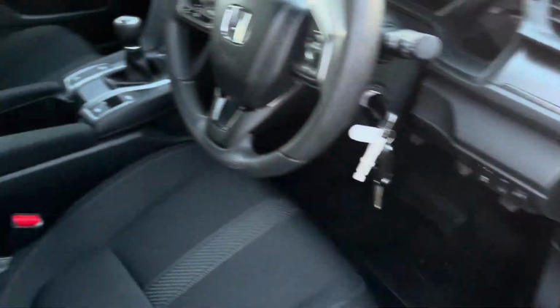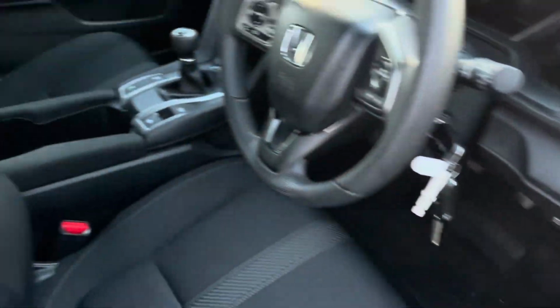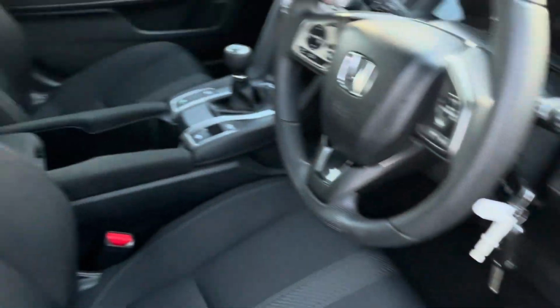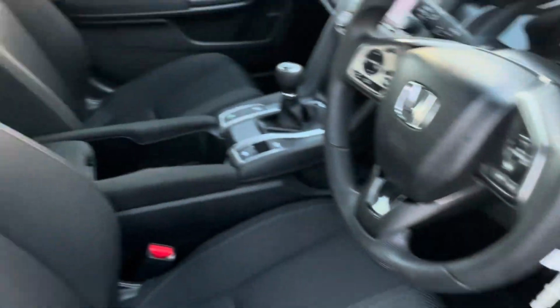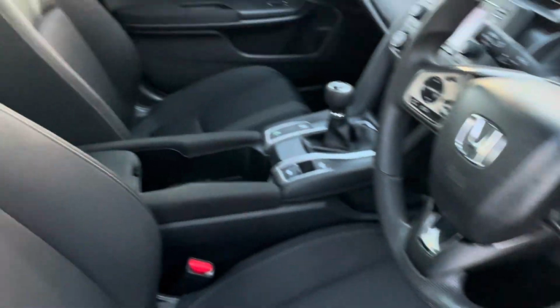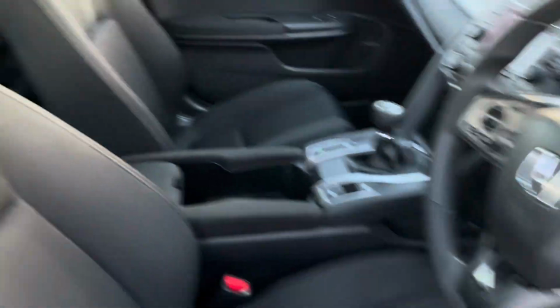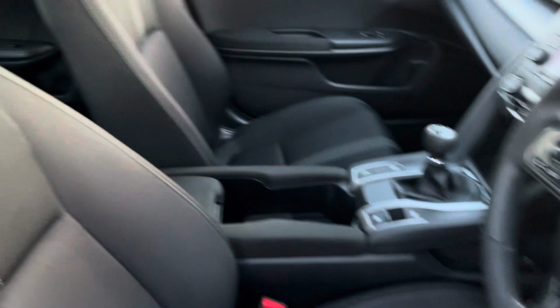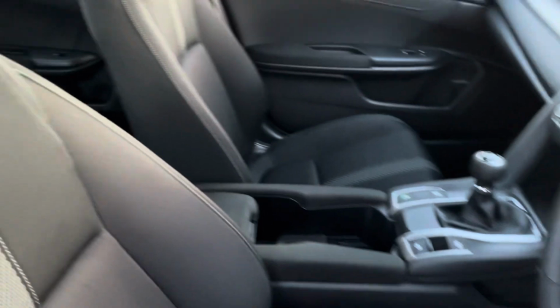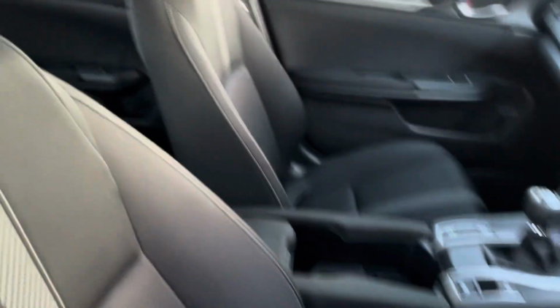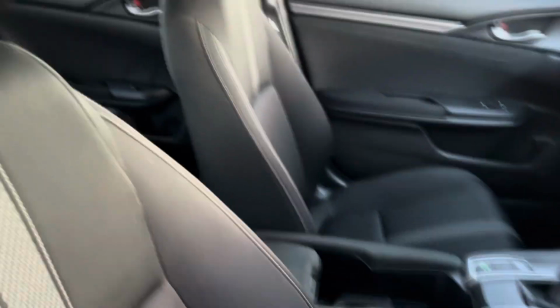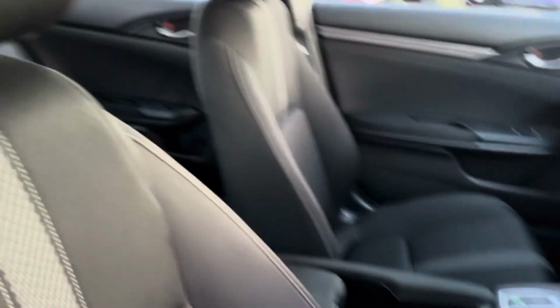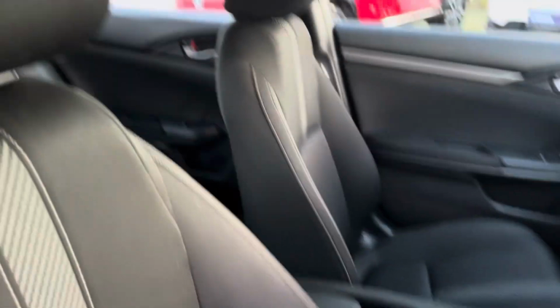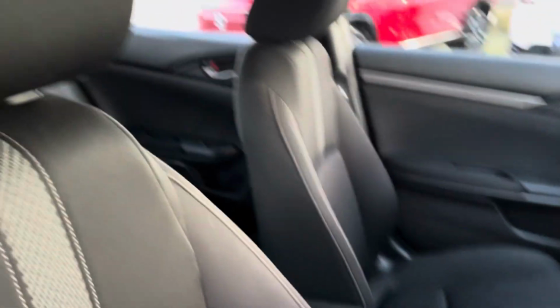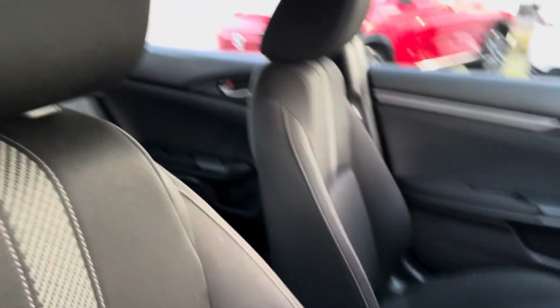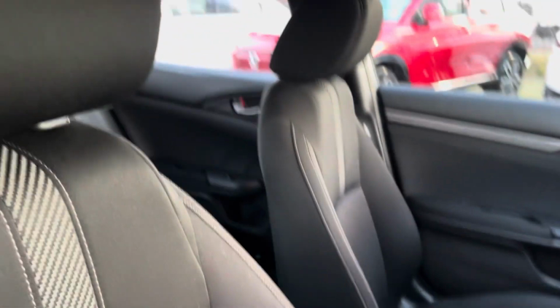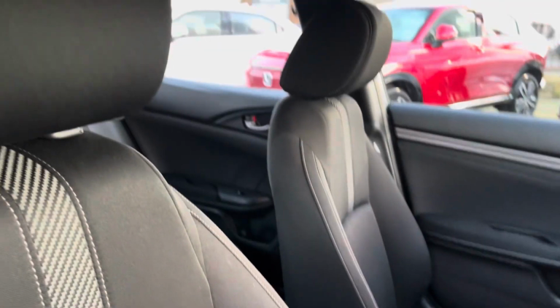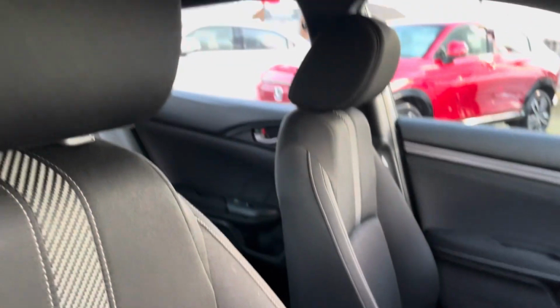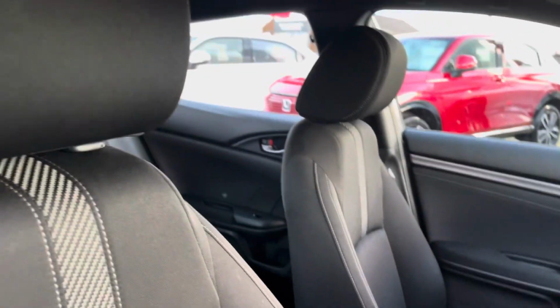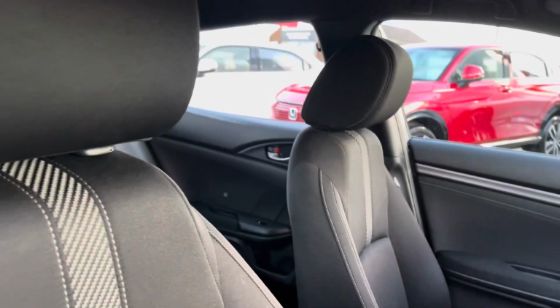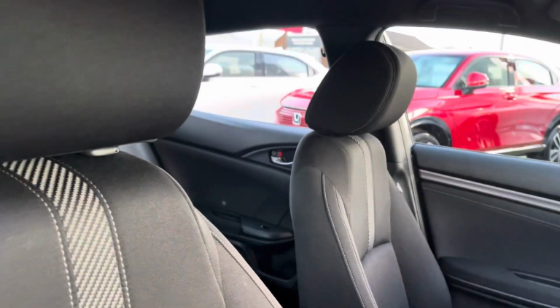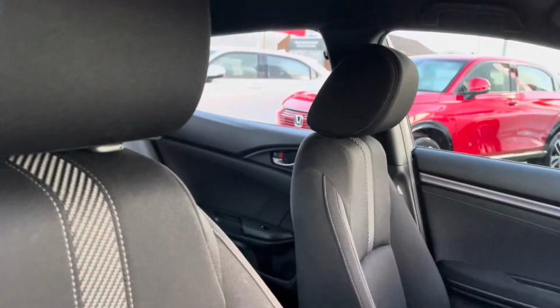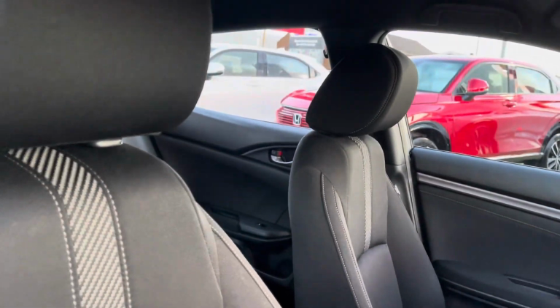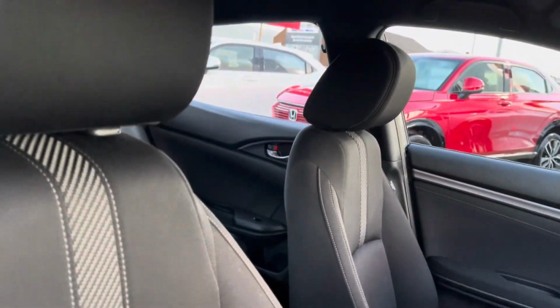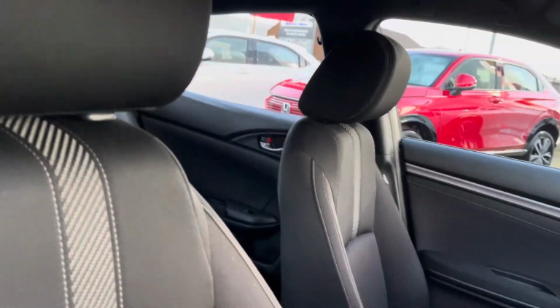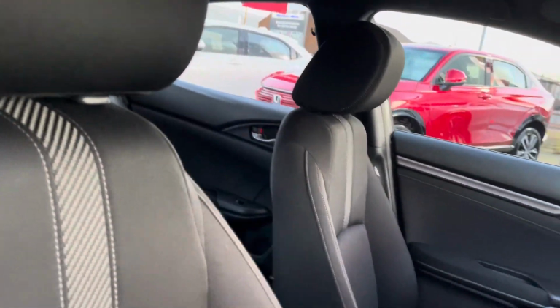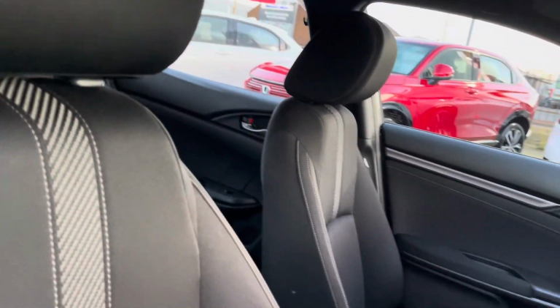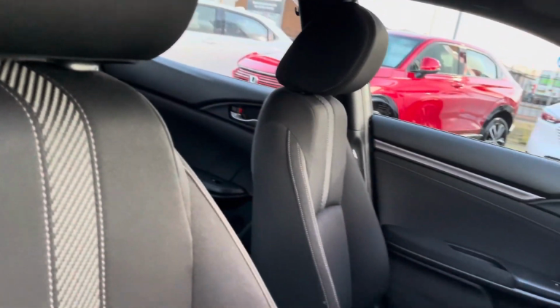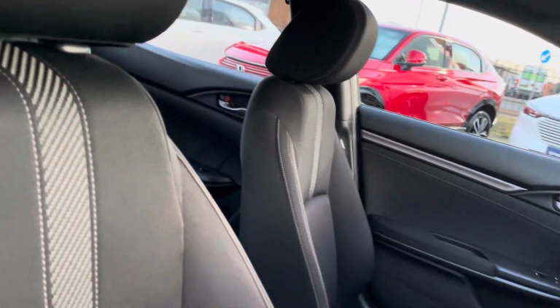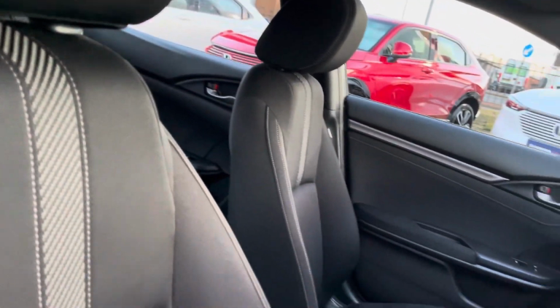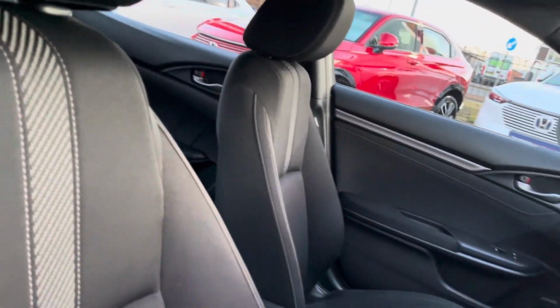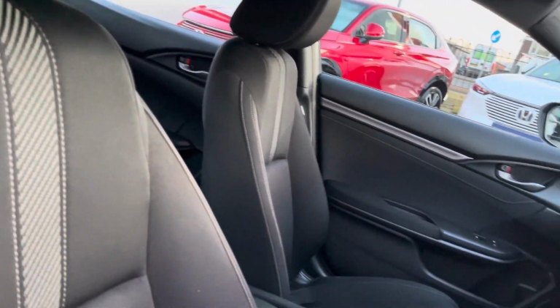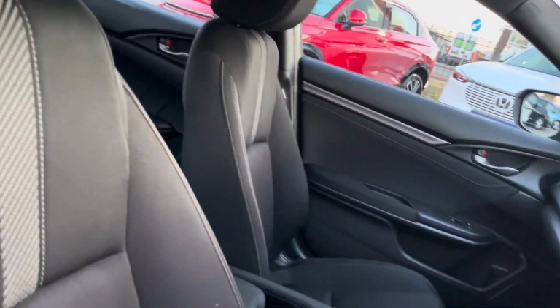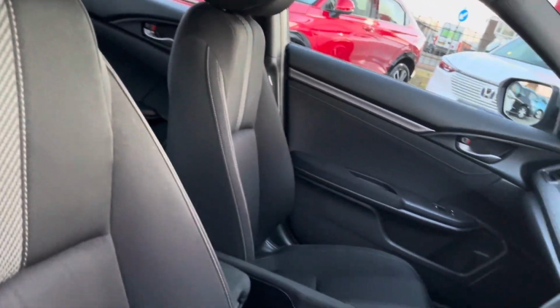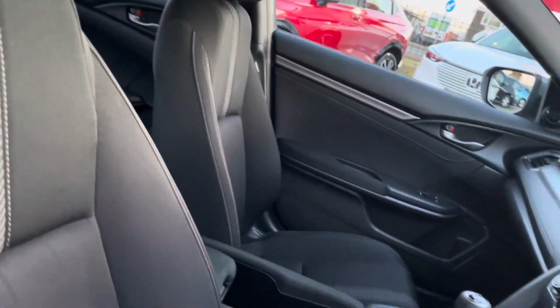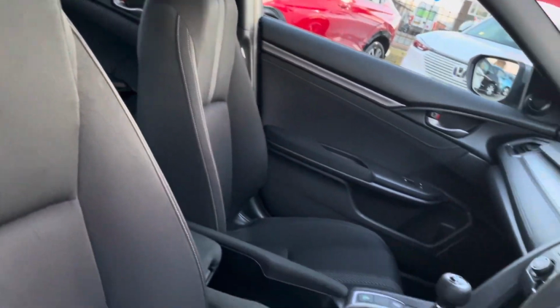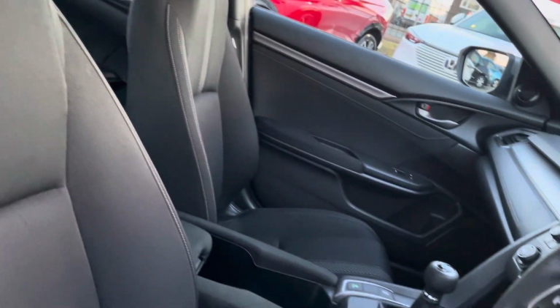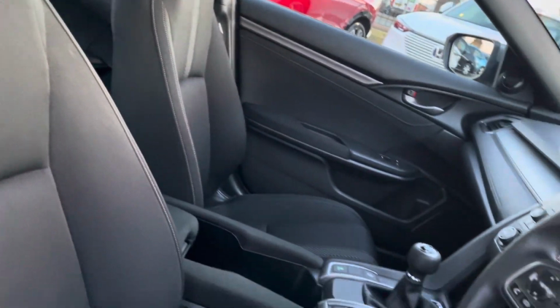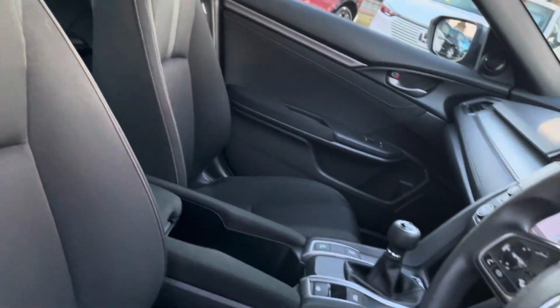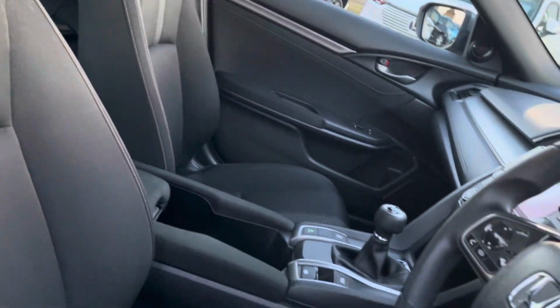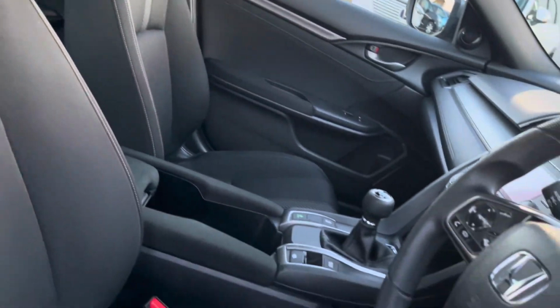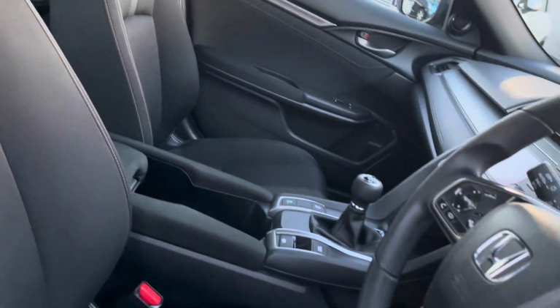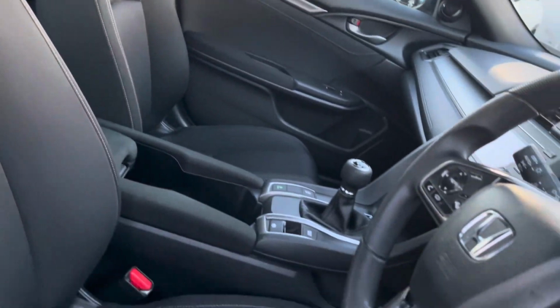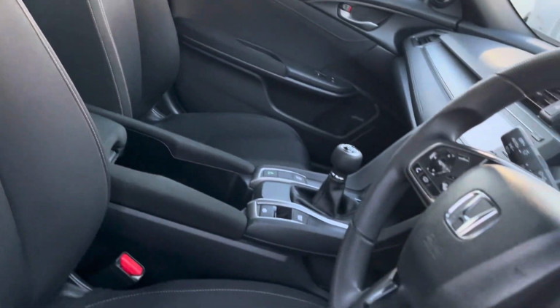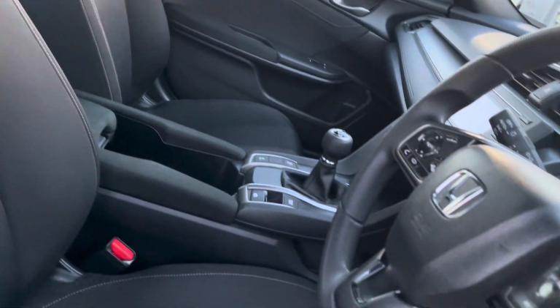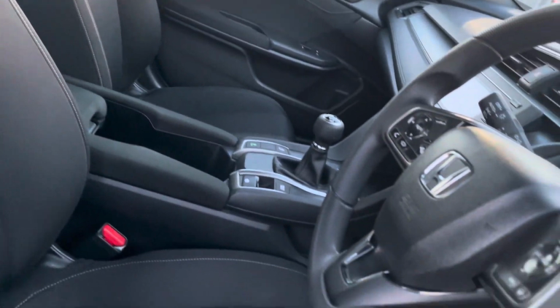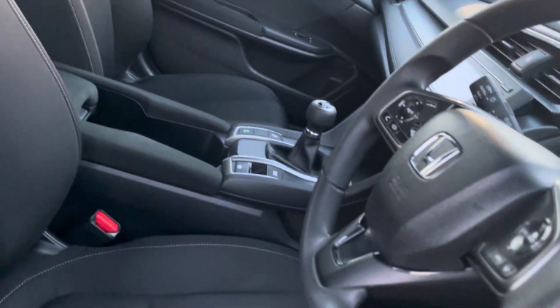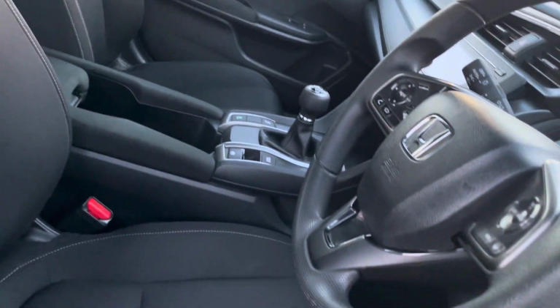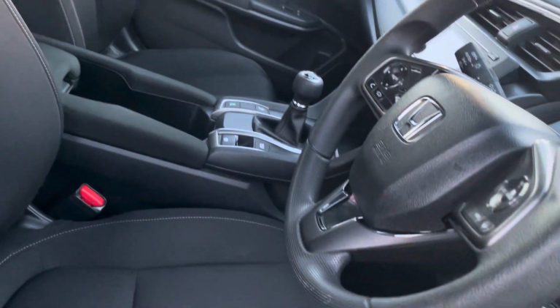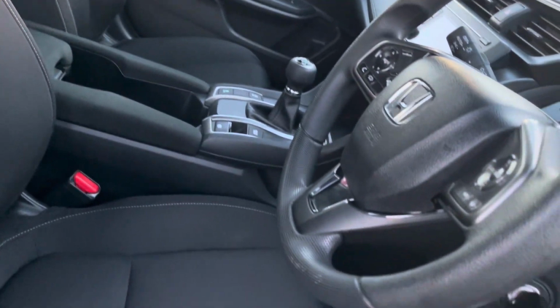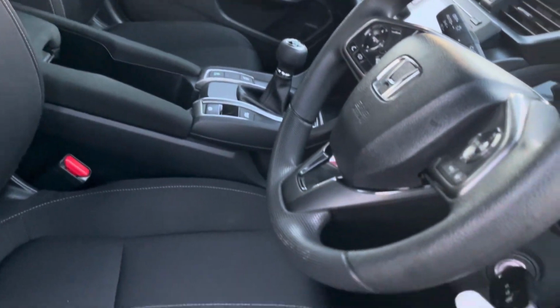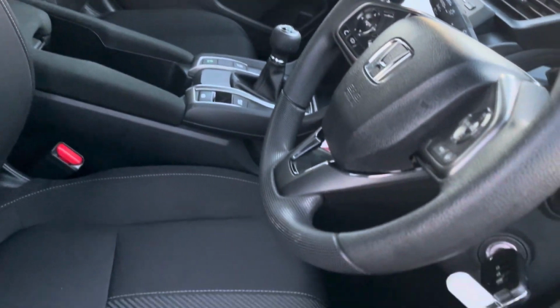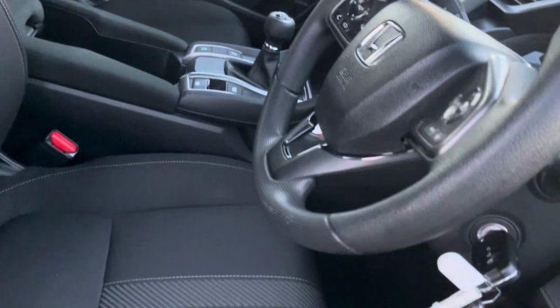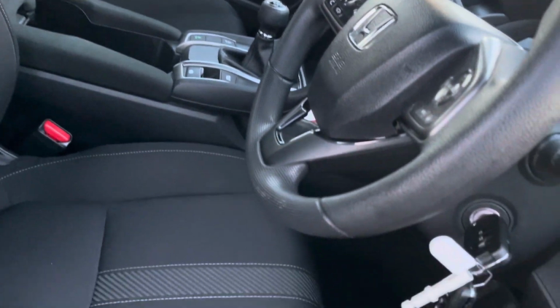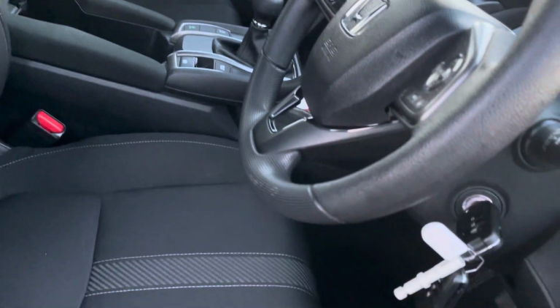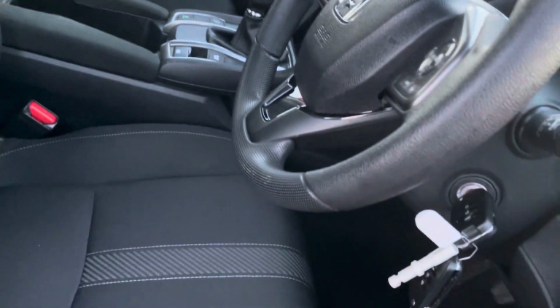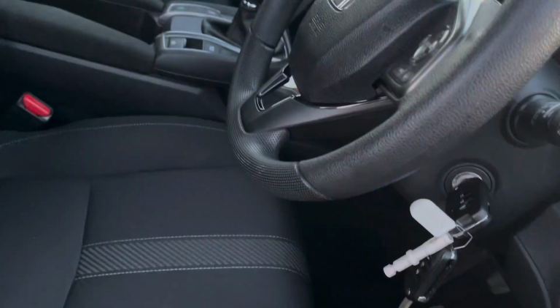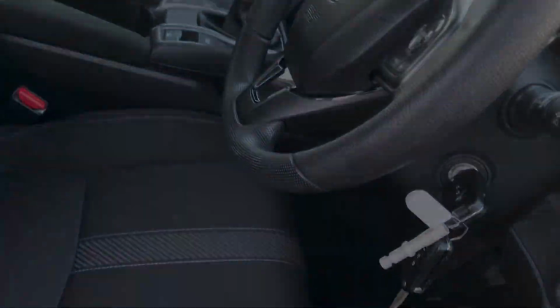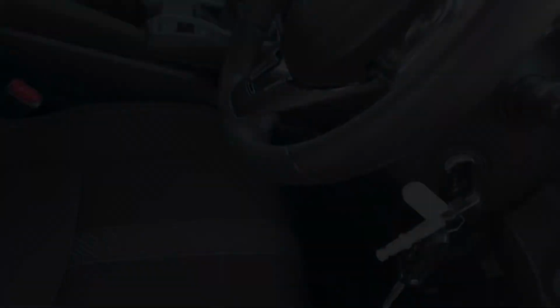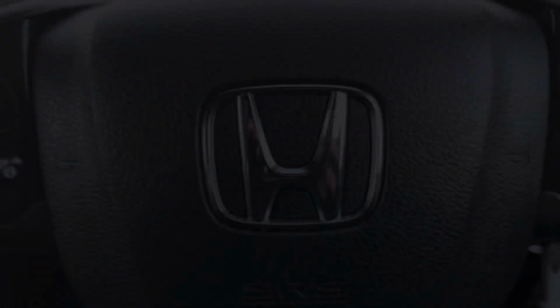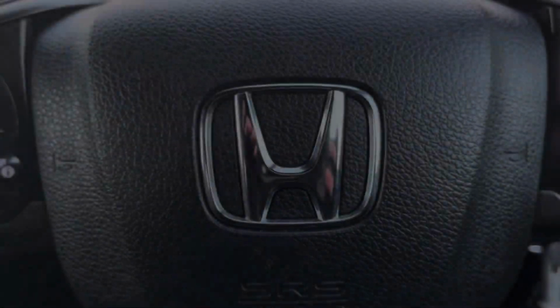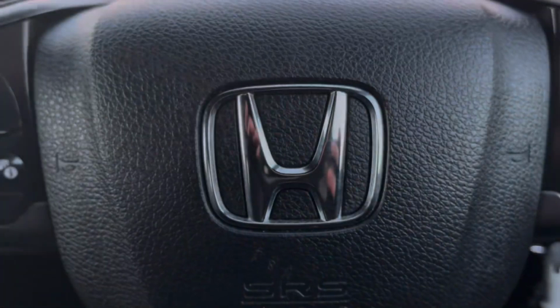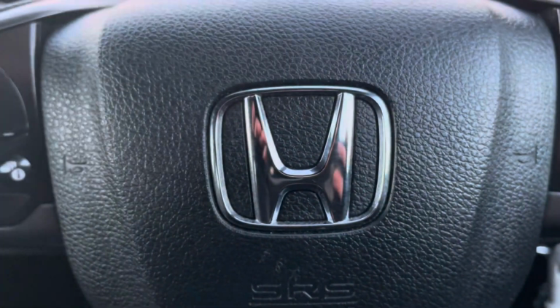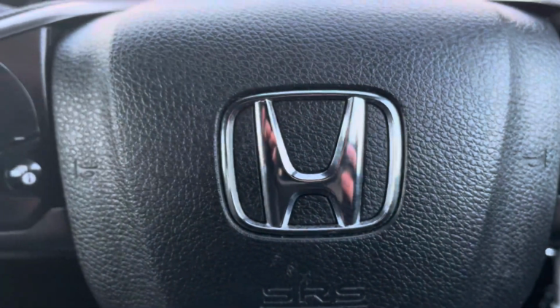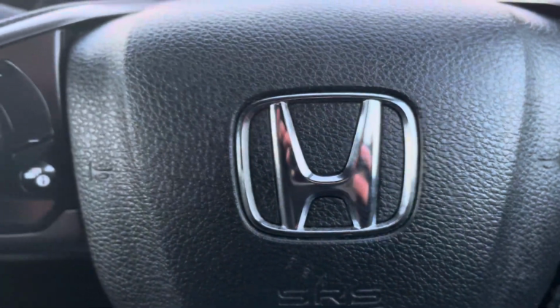Heading into your front interior now, you can see that the cloth upholstery does look very nice. Your driver seat is height adjustable.